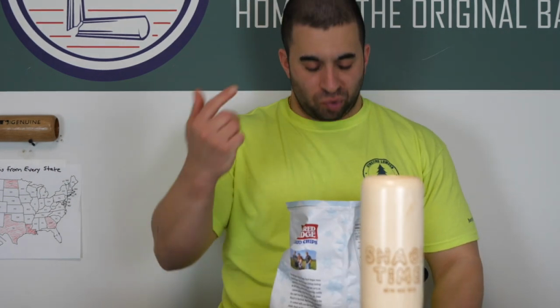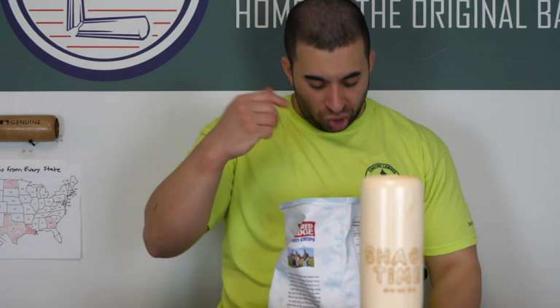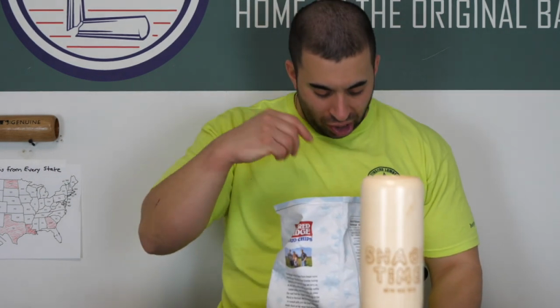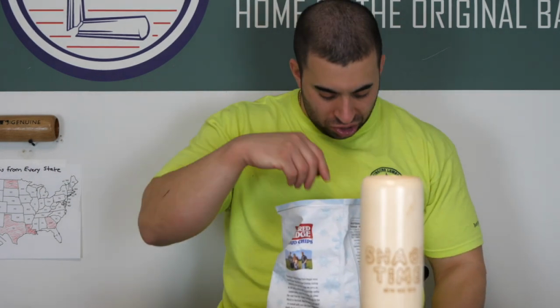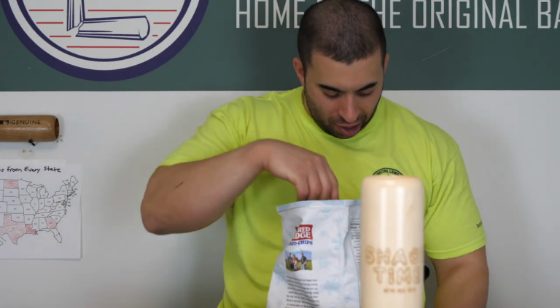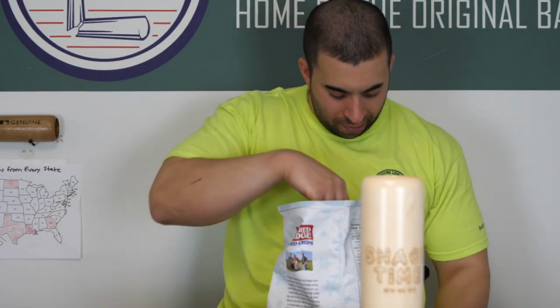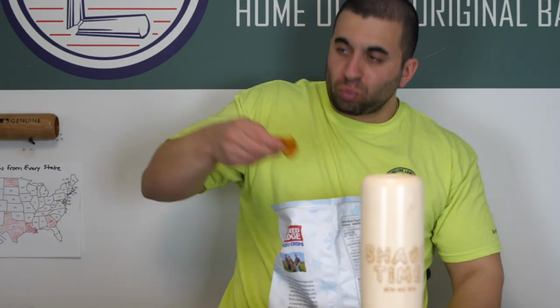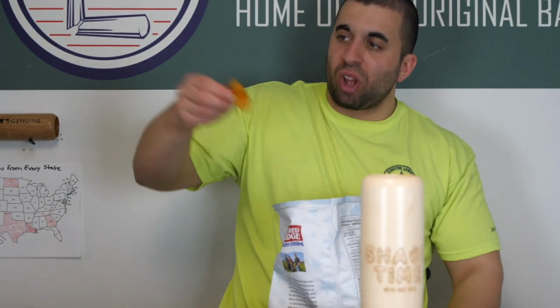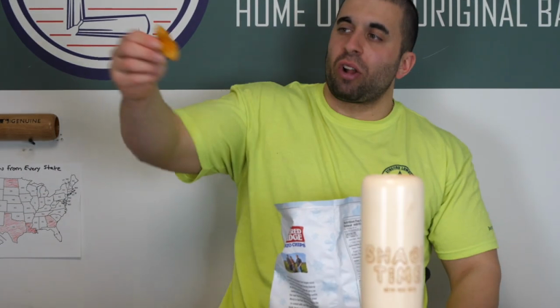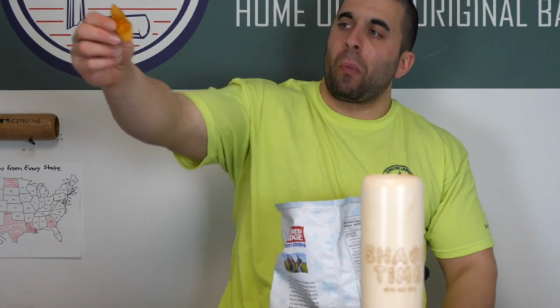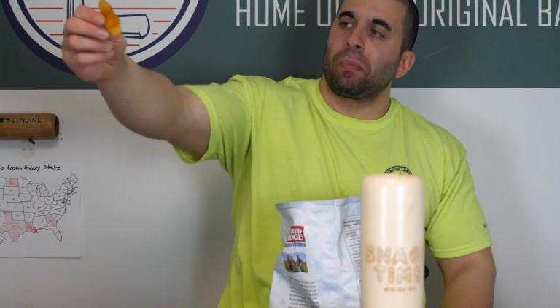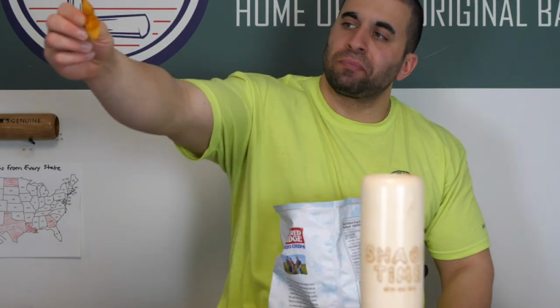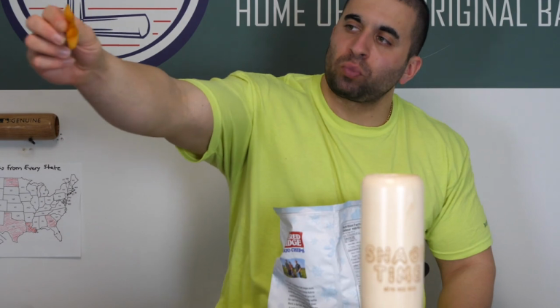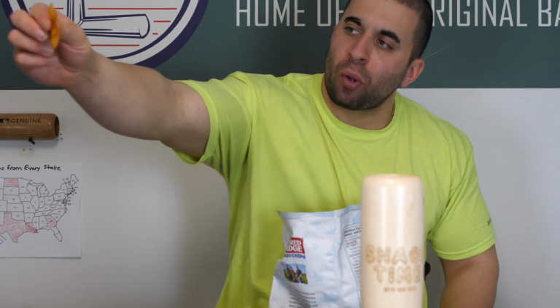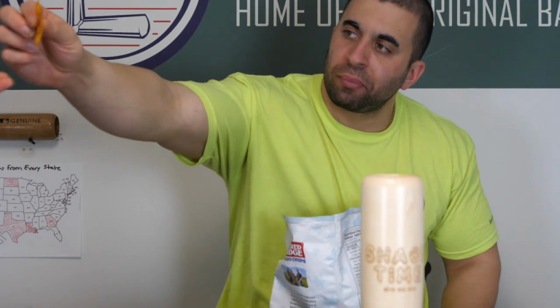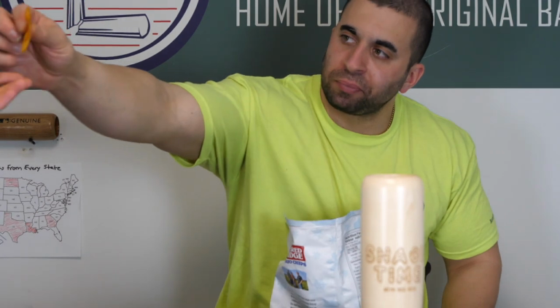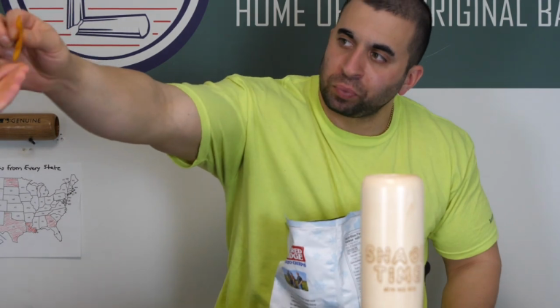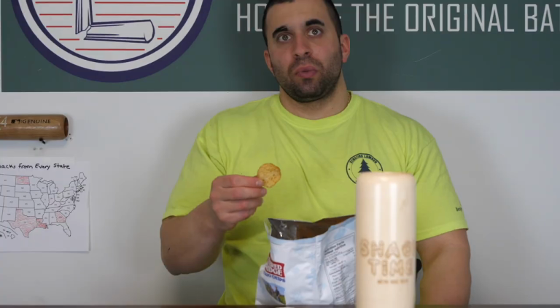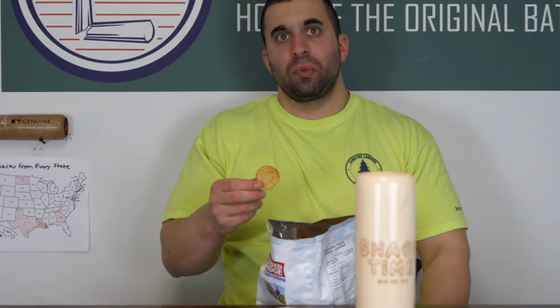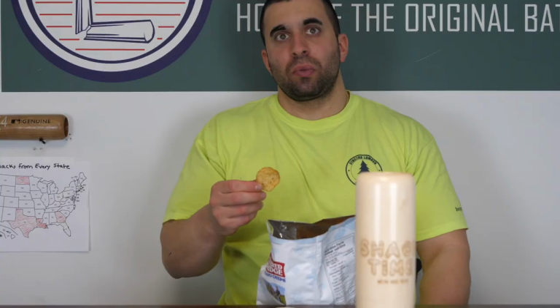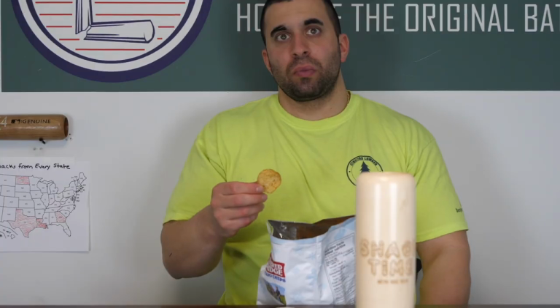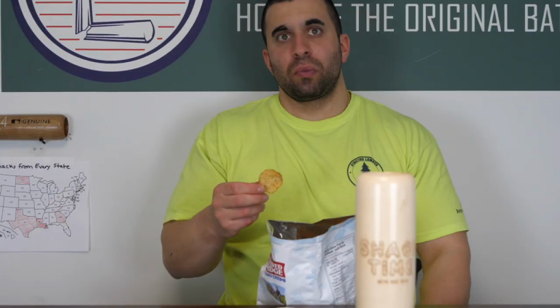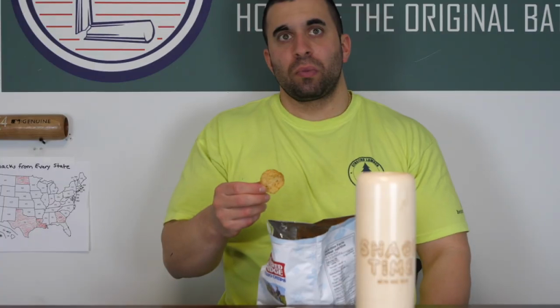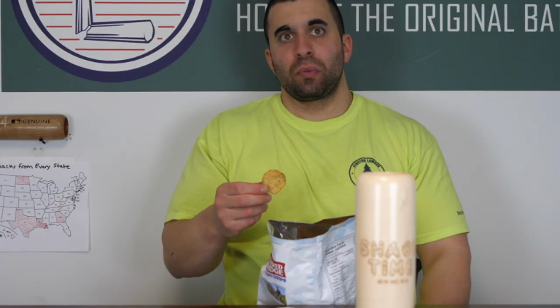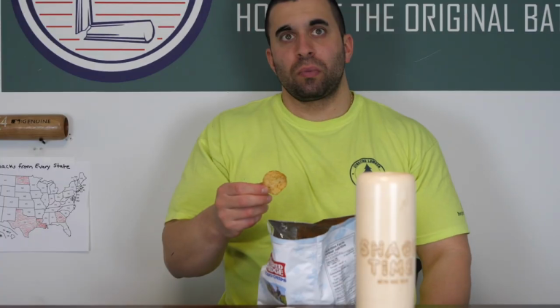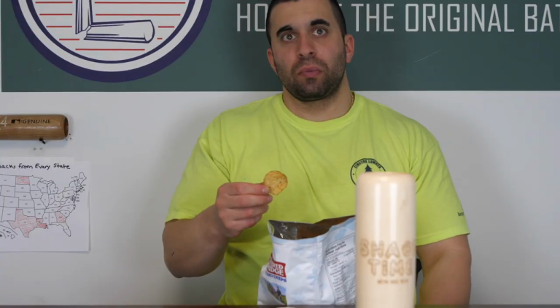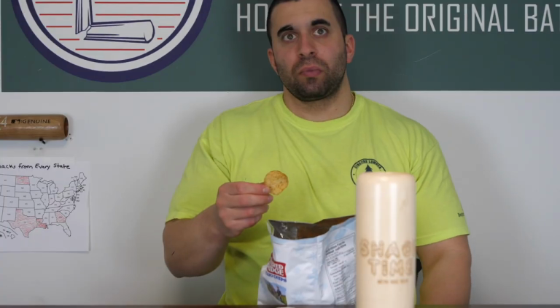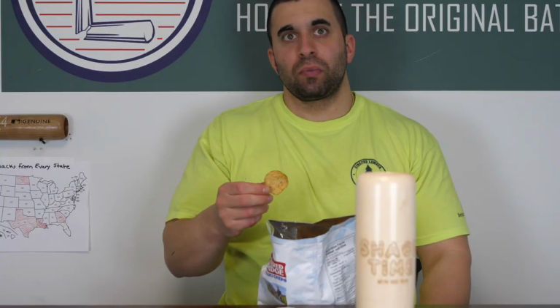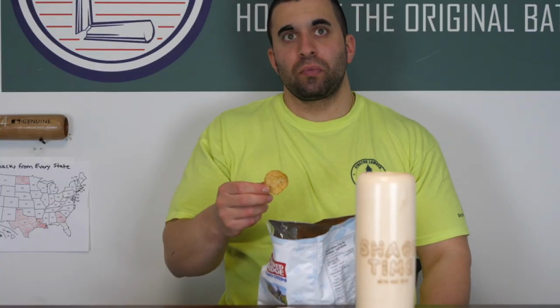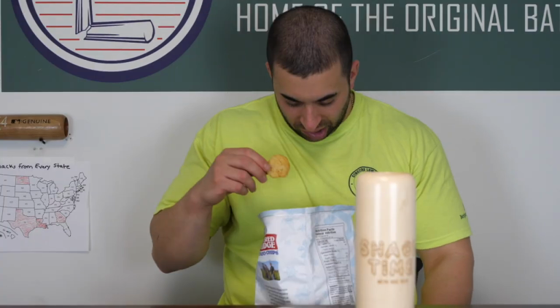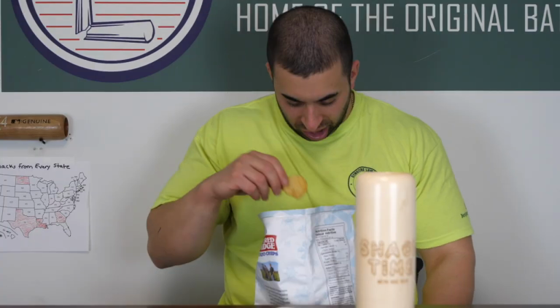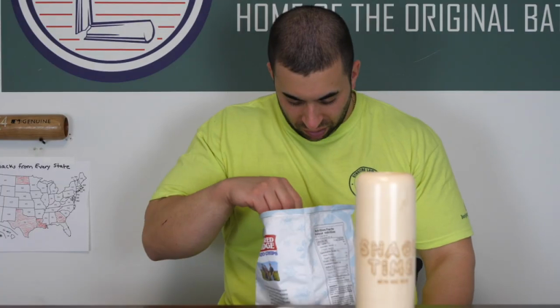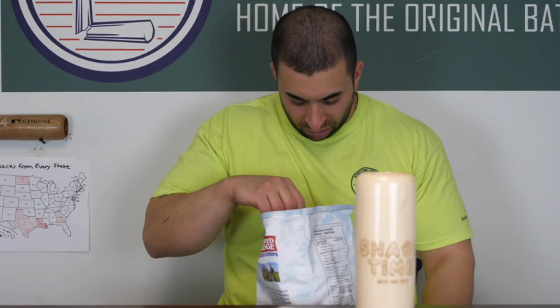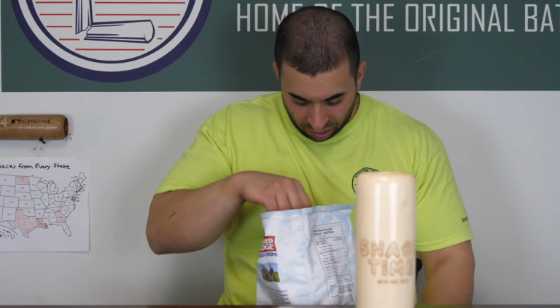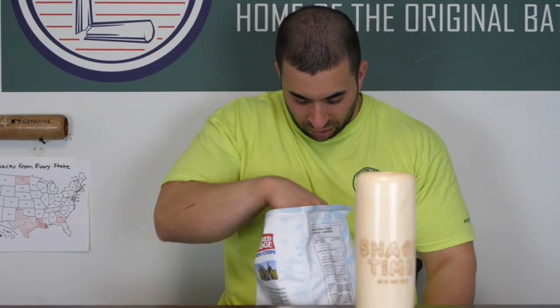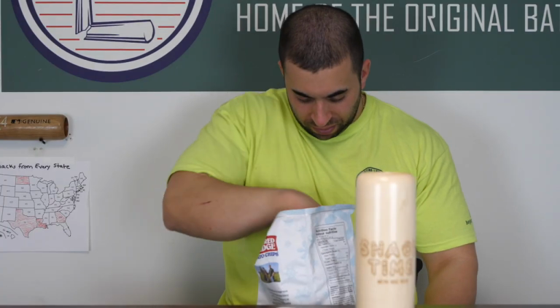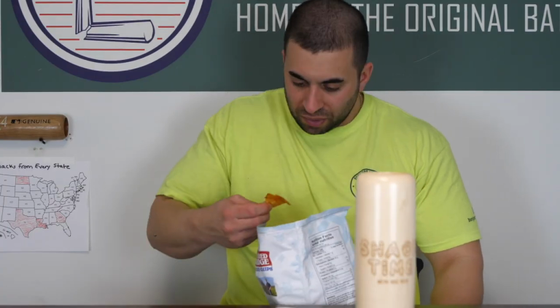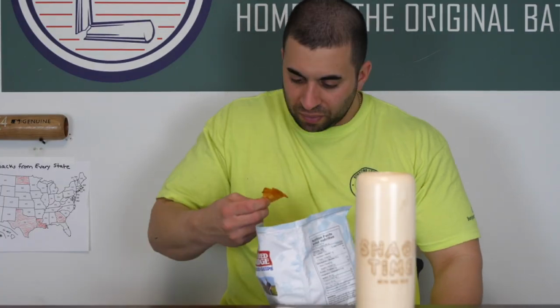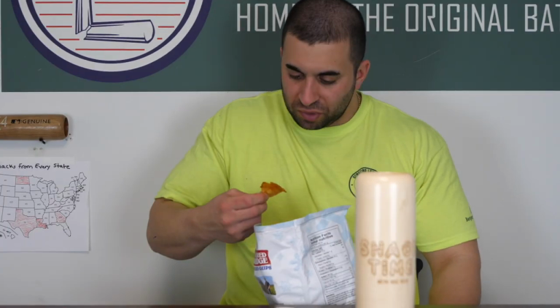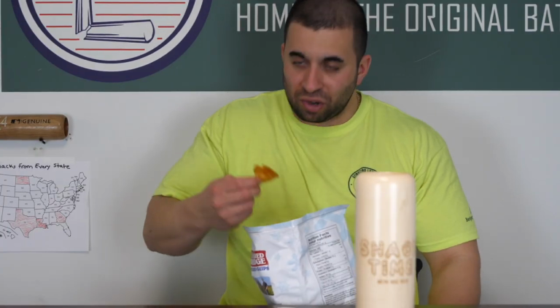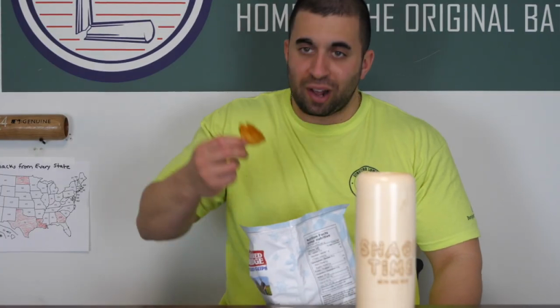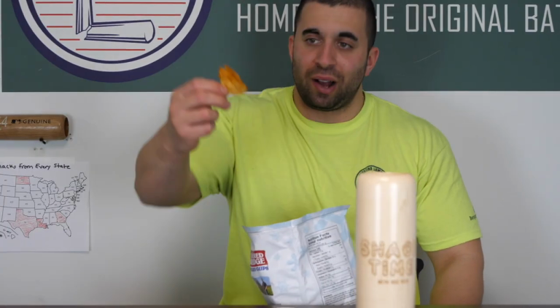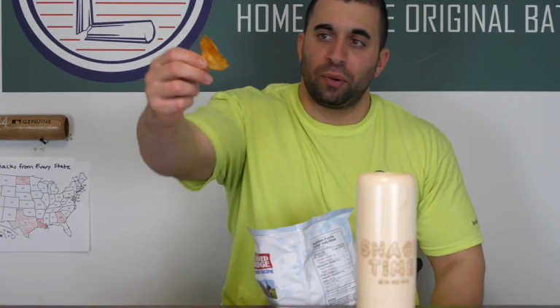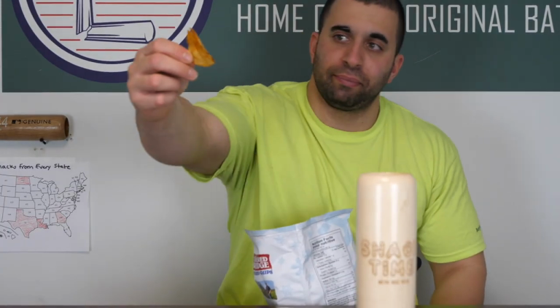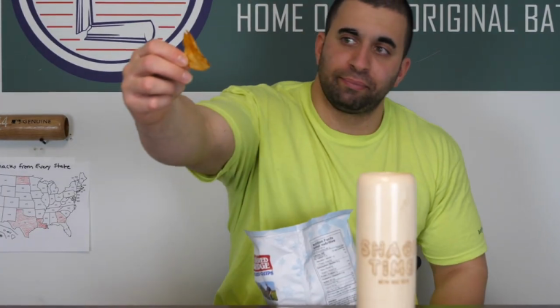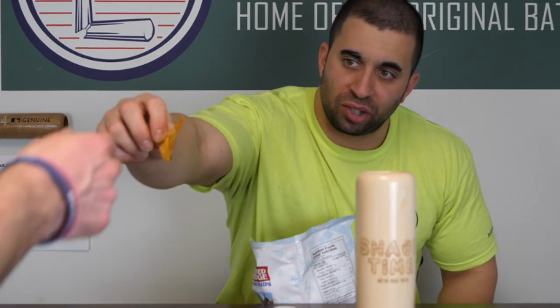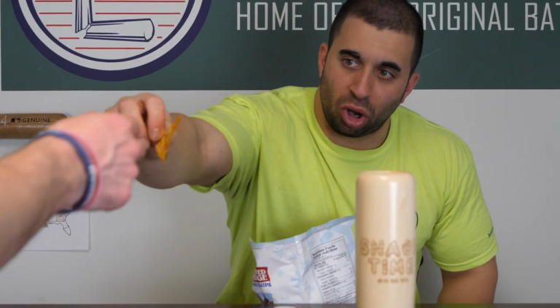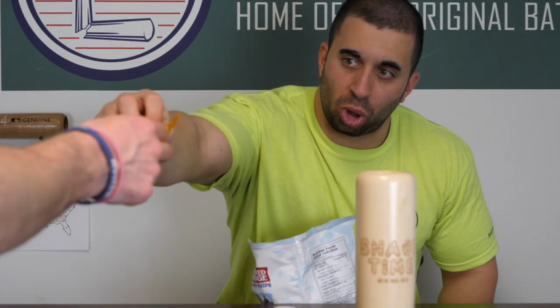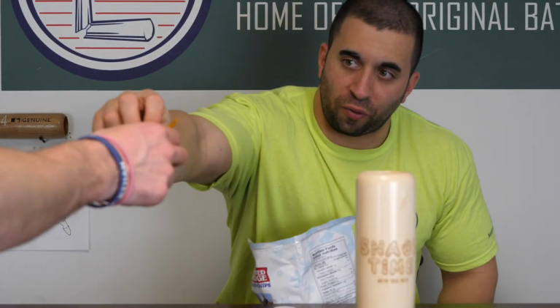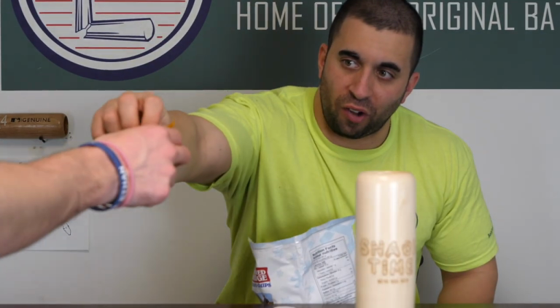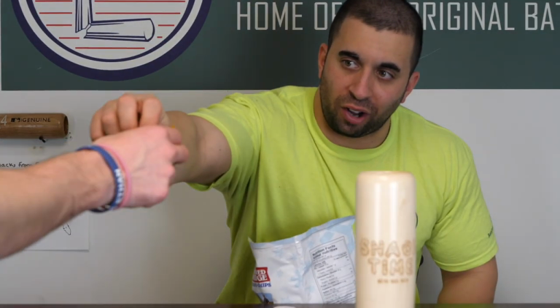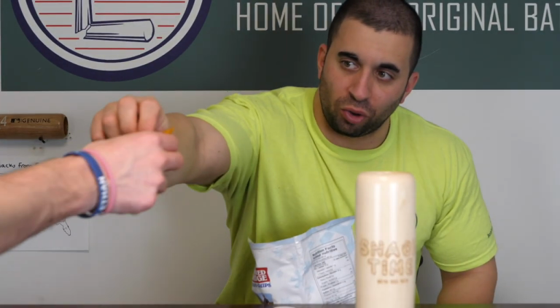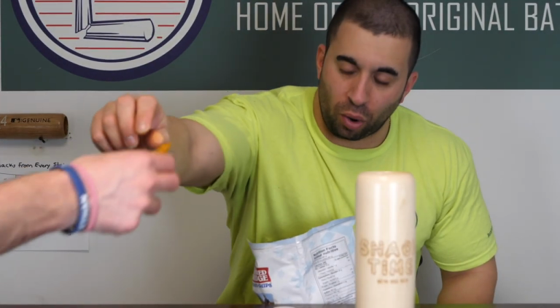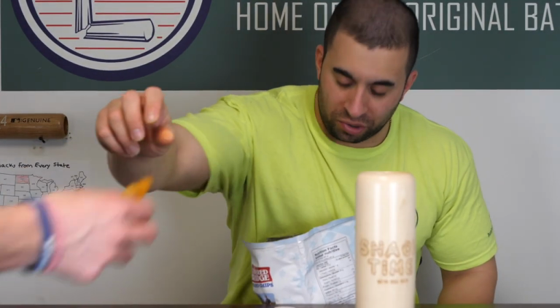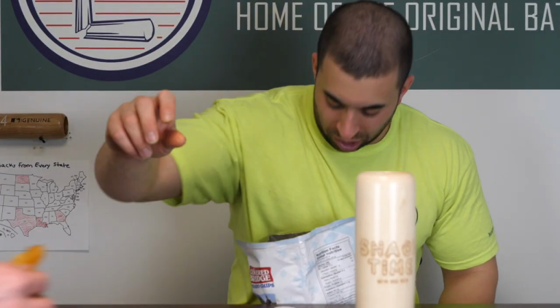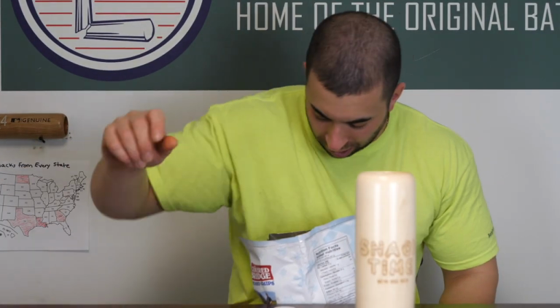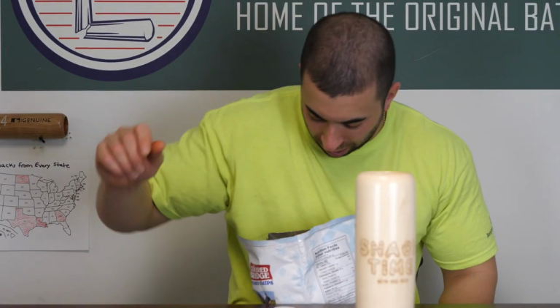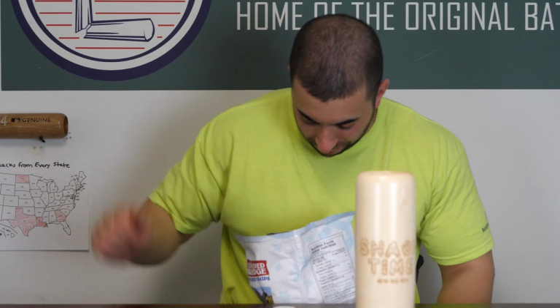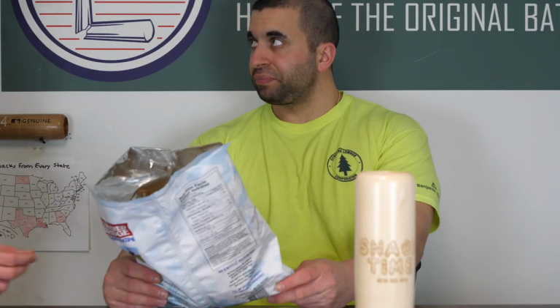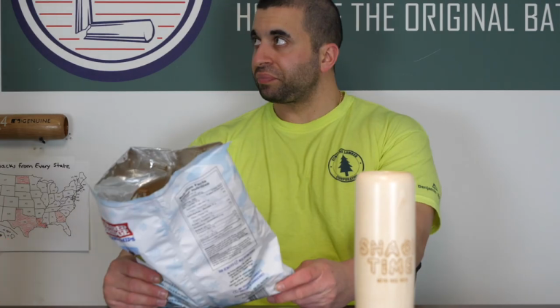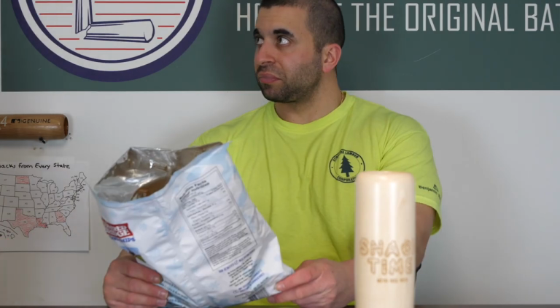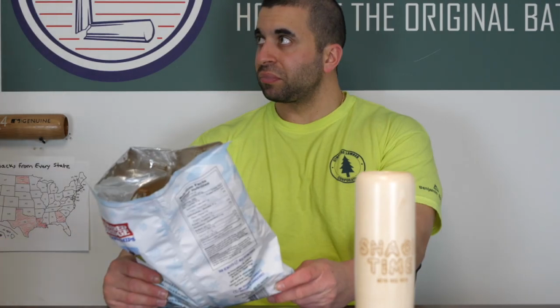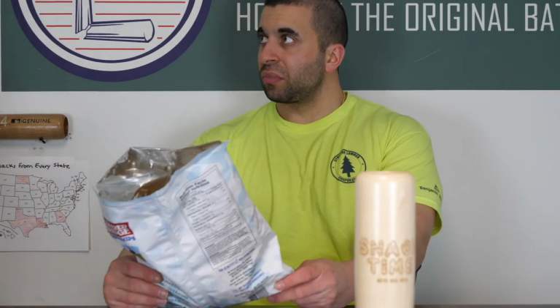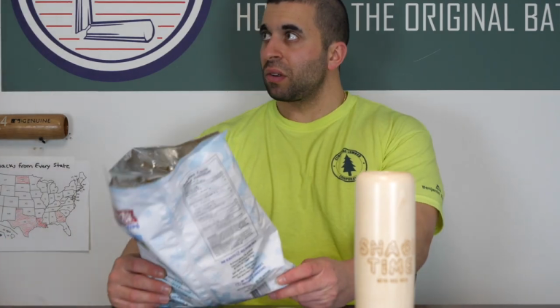So you got to try it. Here you go. That tastes like dill pickle. Did I give you the wrong one? Try that one. They all look orange. I think that was ketchup.